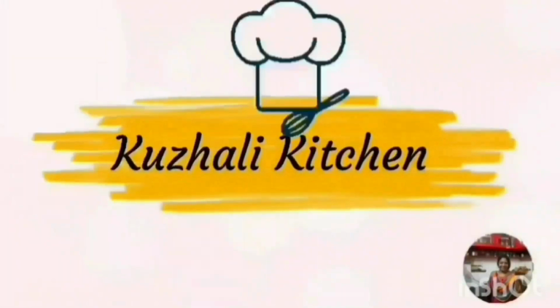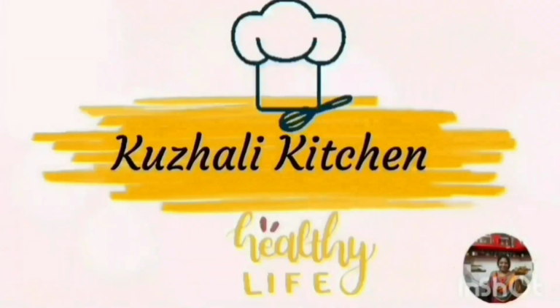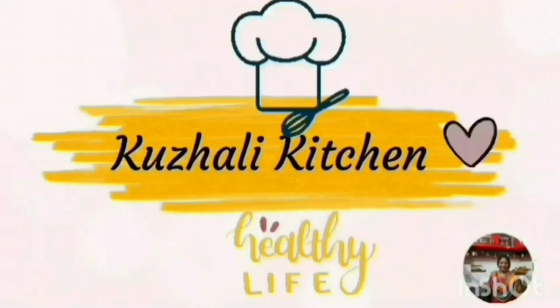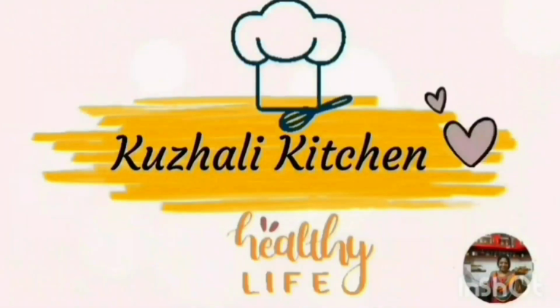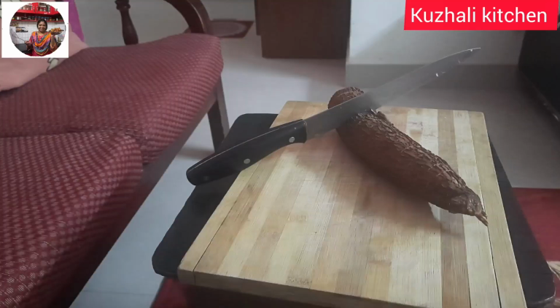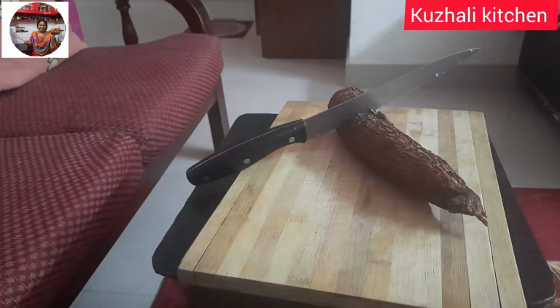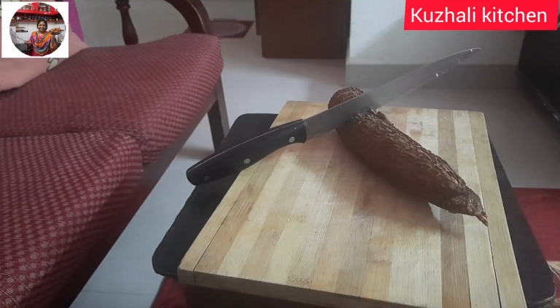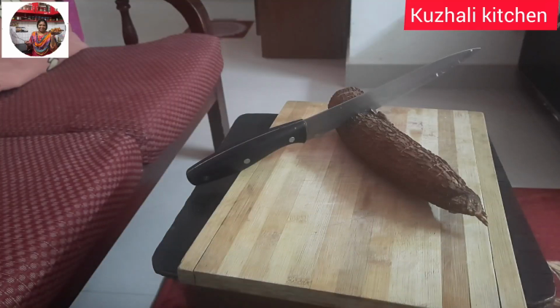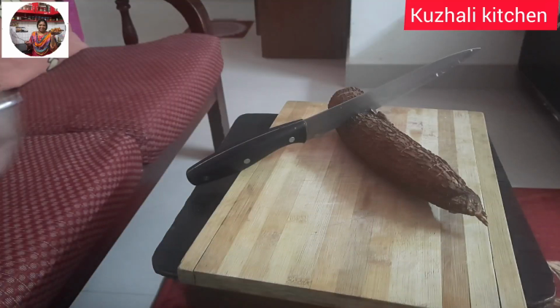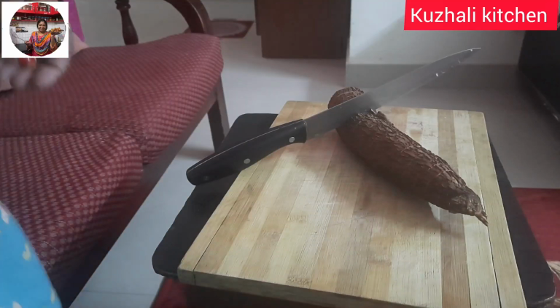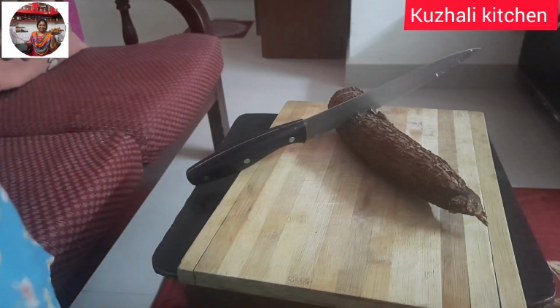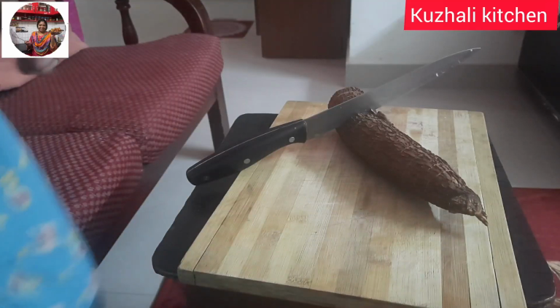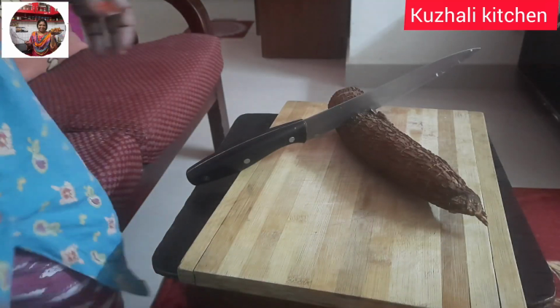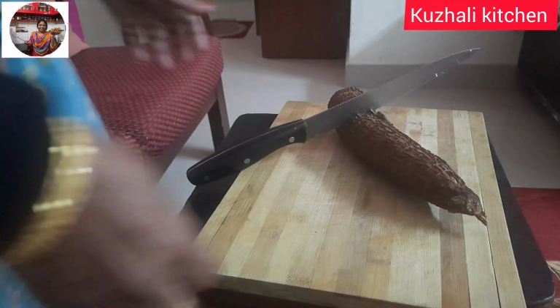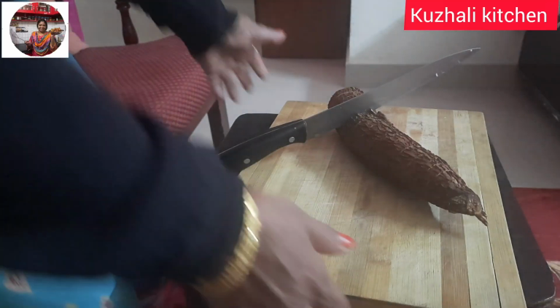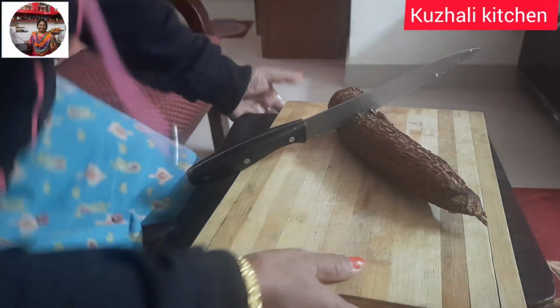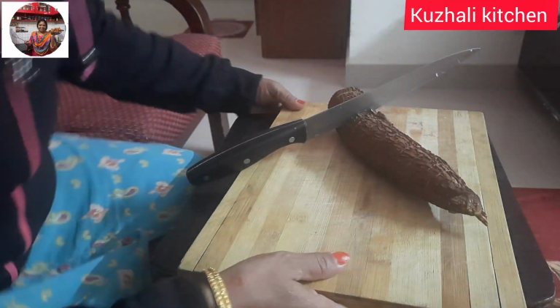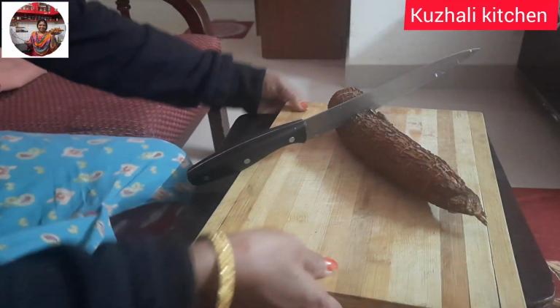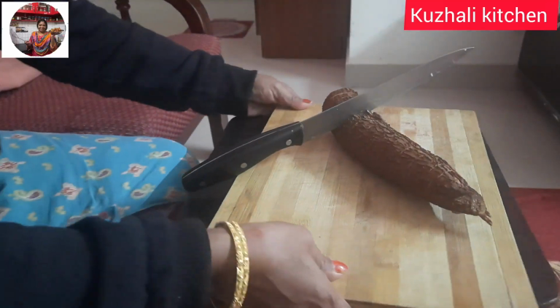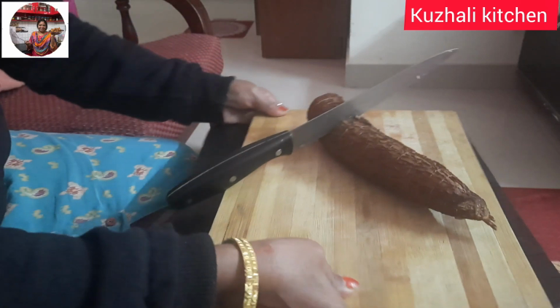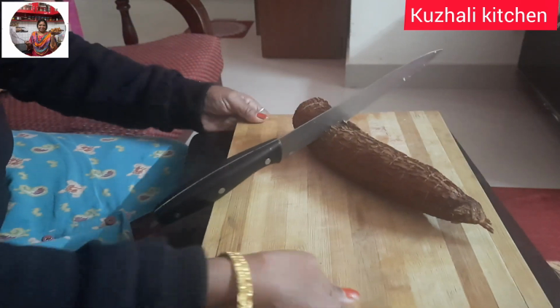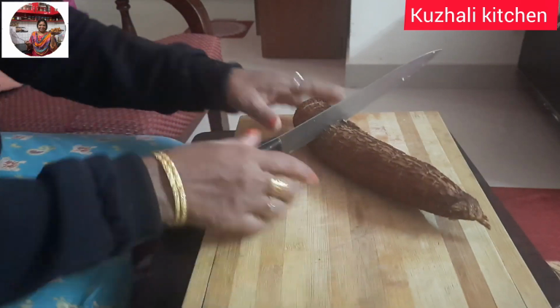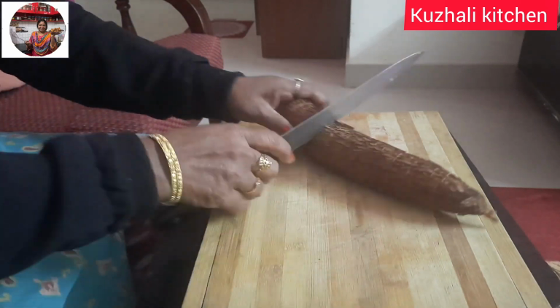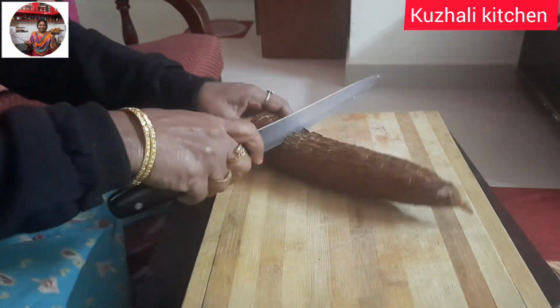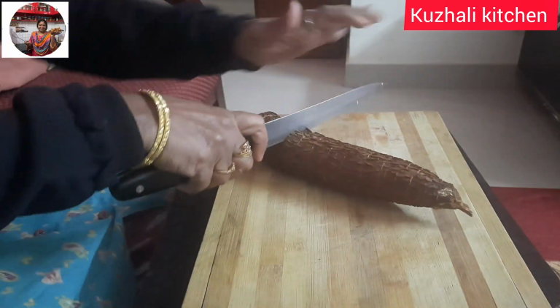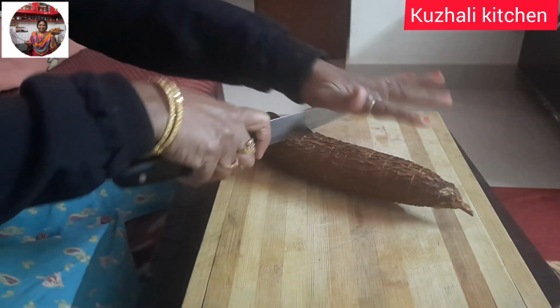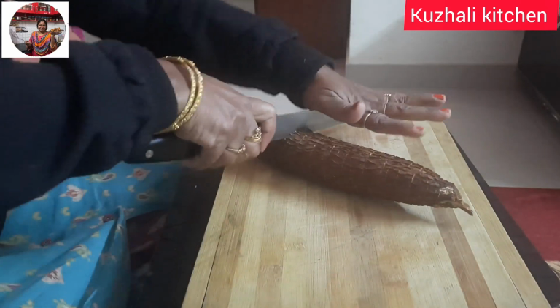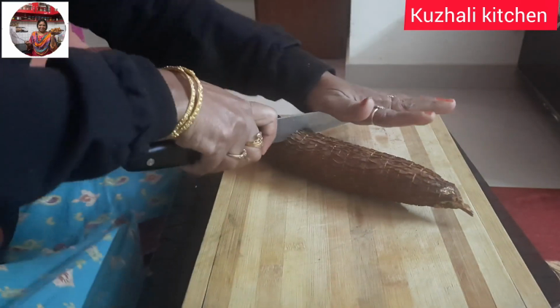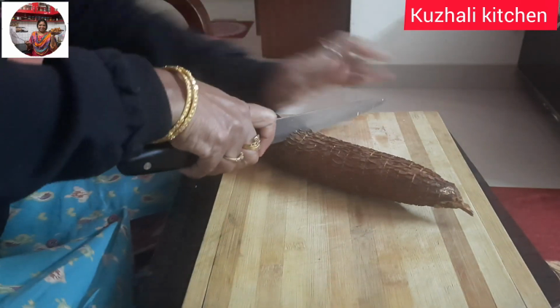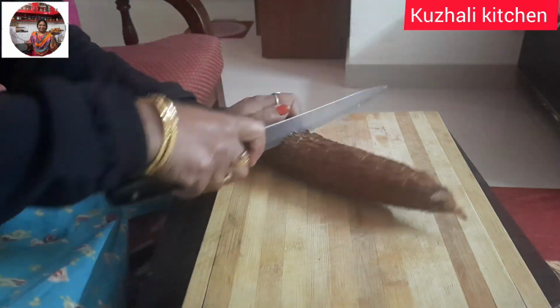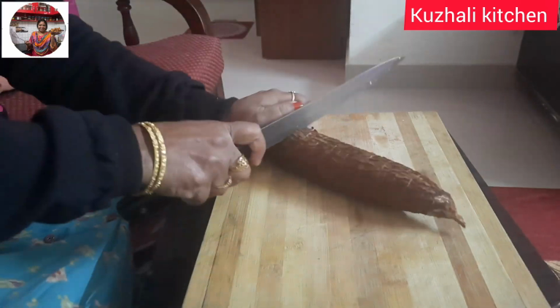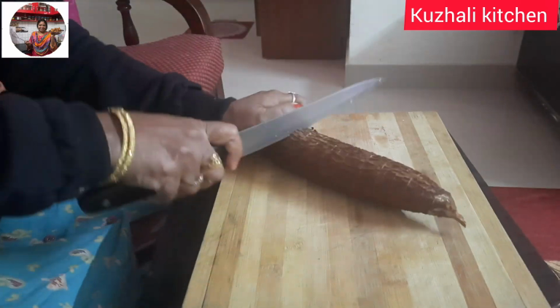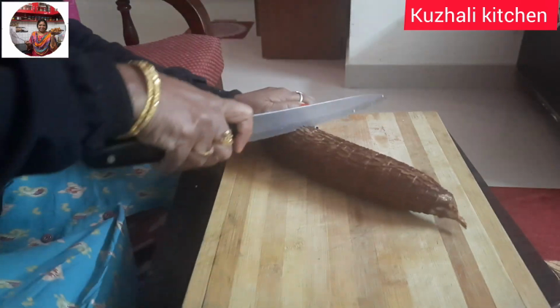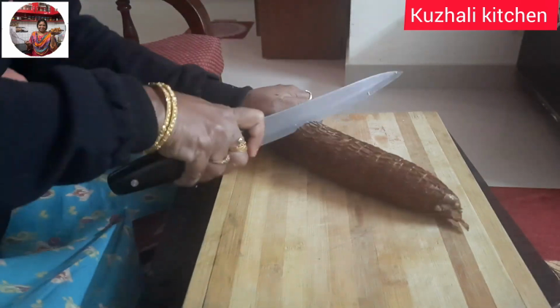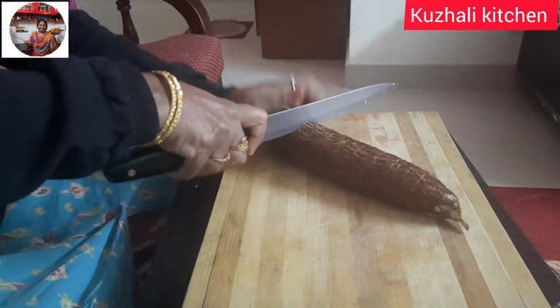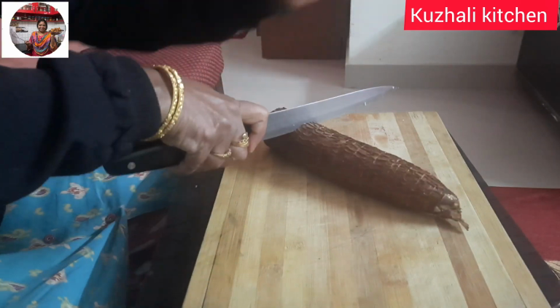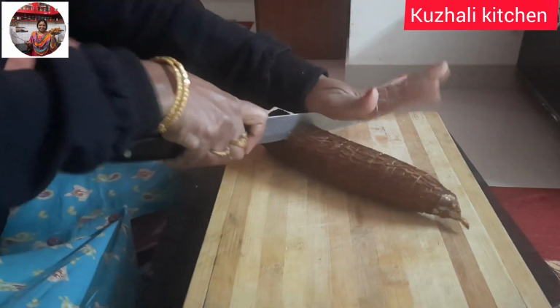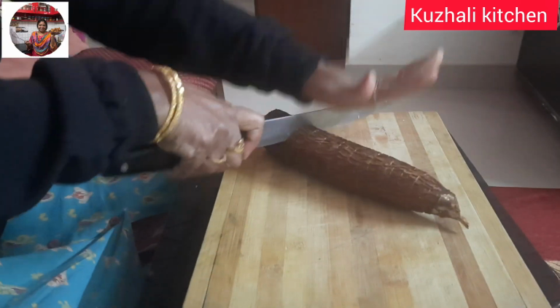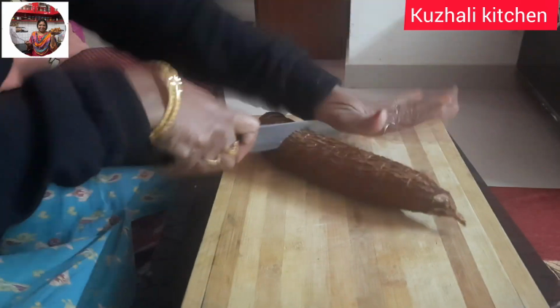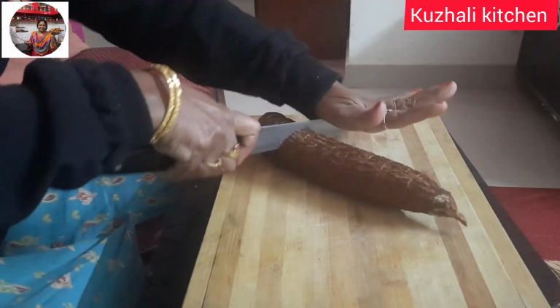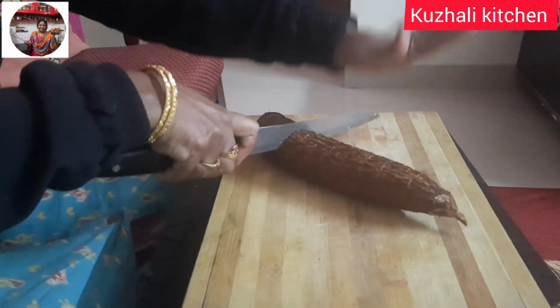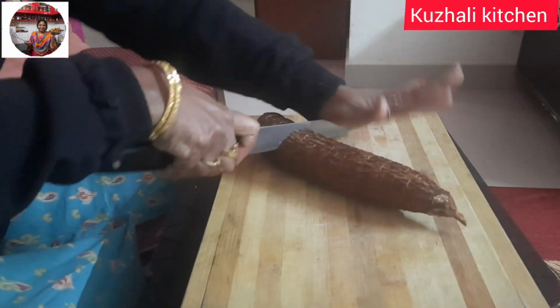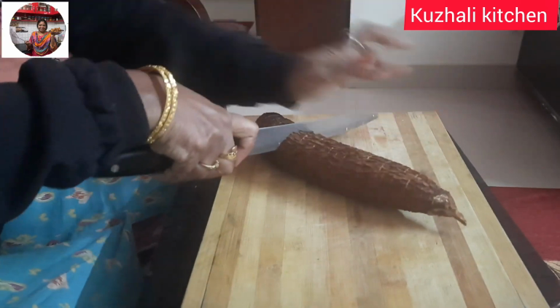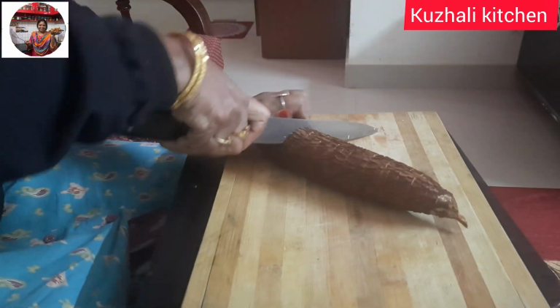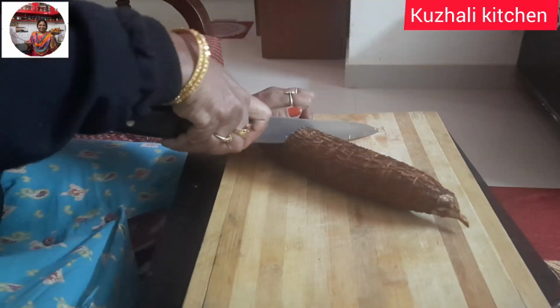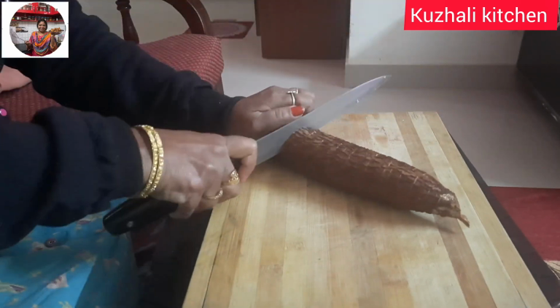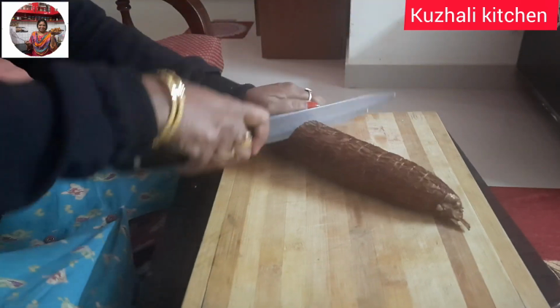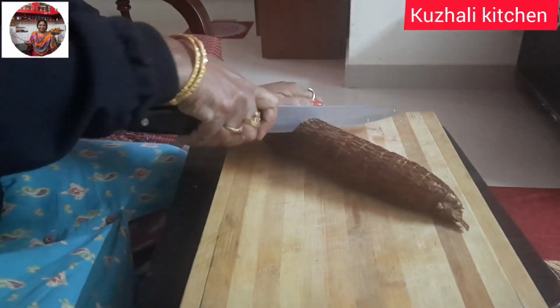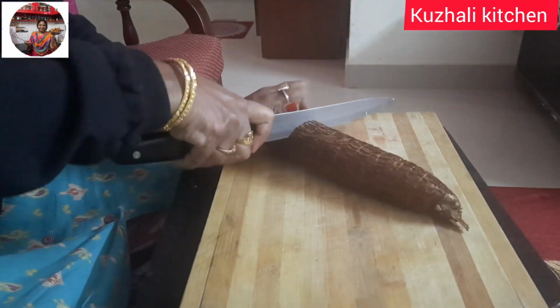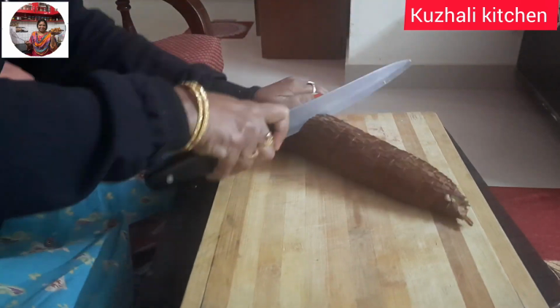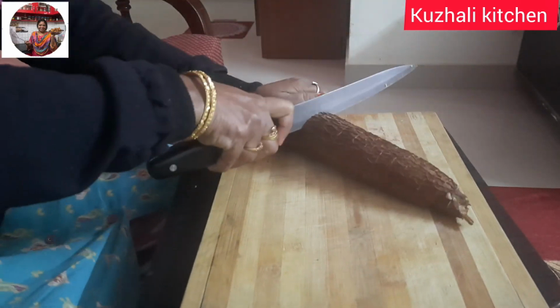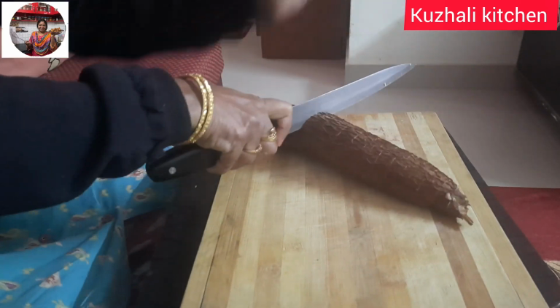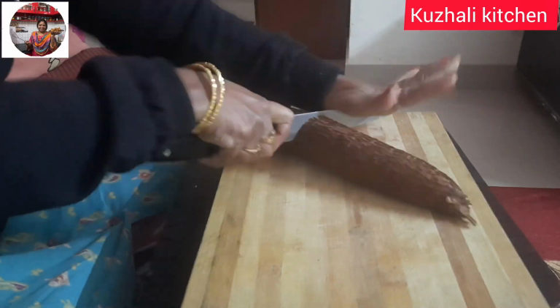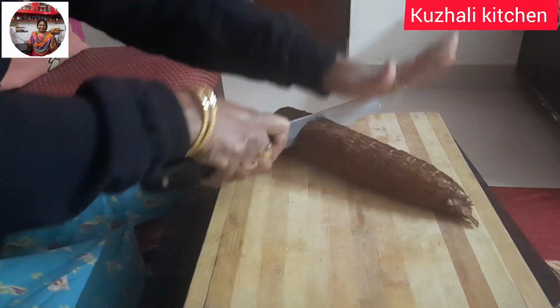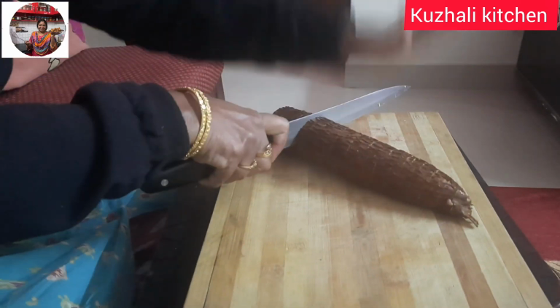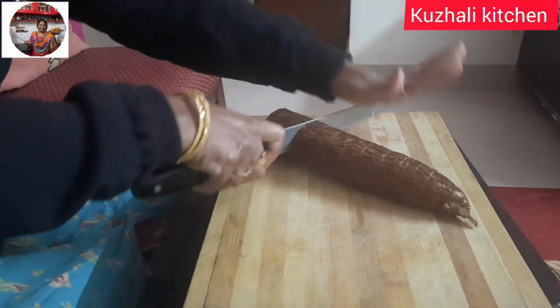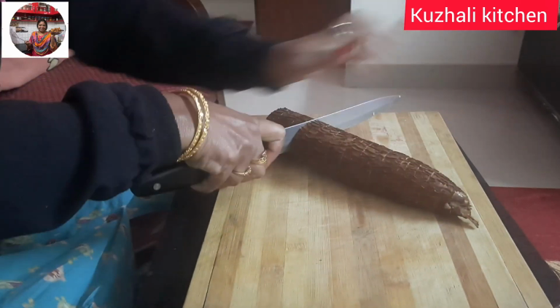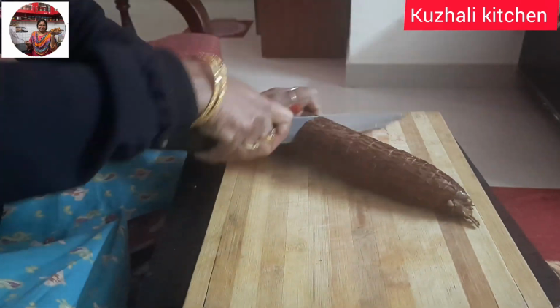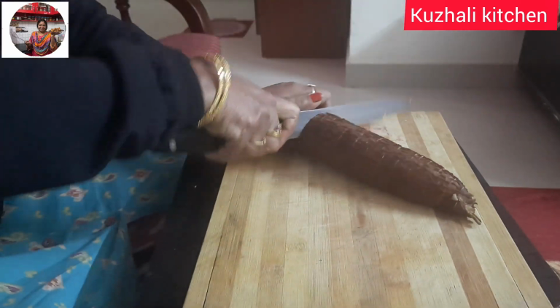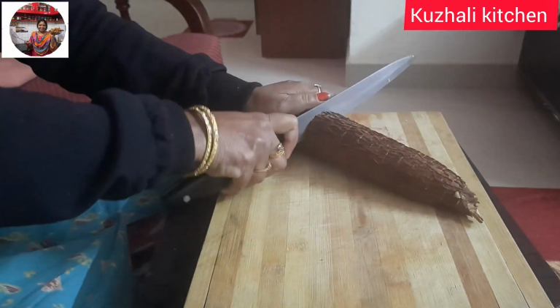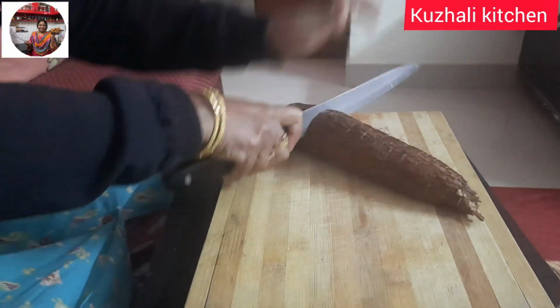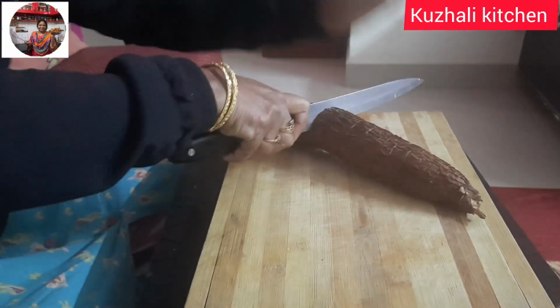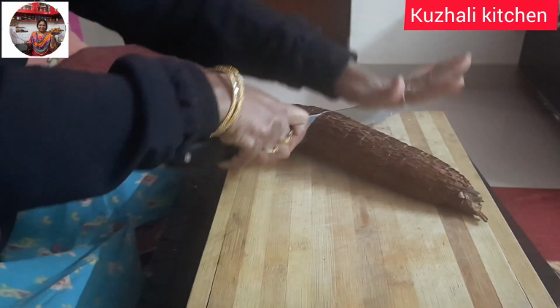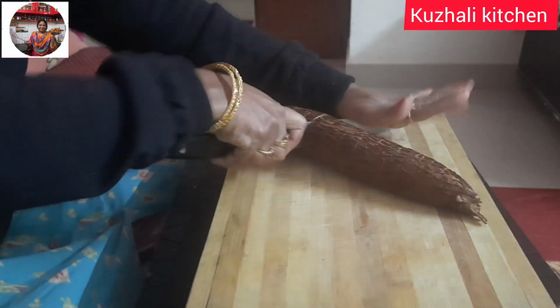Hi friends, welcome to KooliLi Kitchen. In our KooliLi Kitchen recipe, we have finger chips.